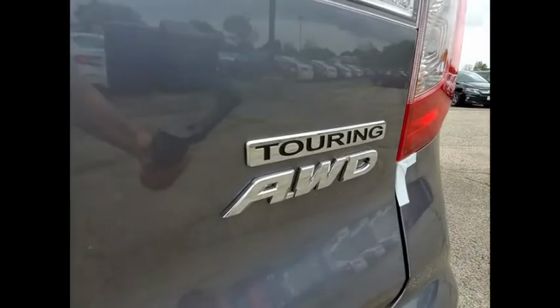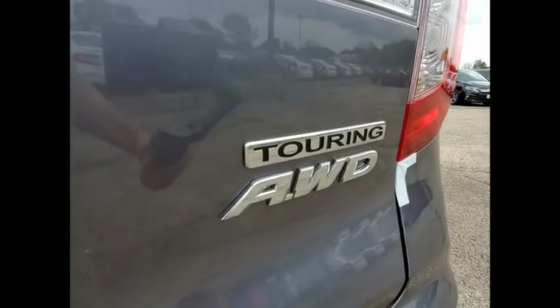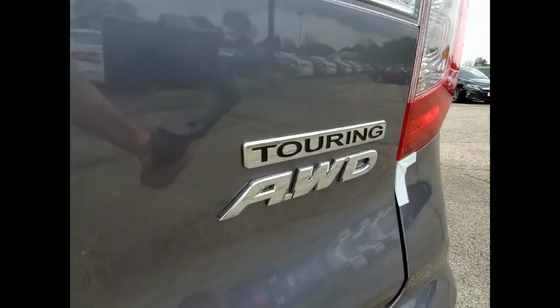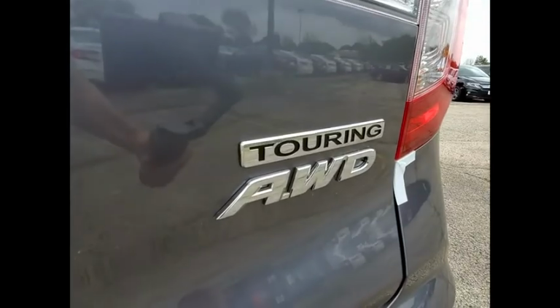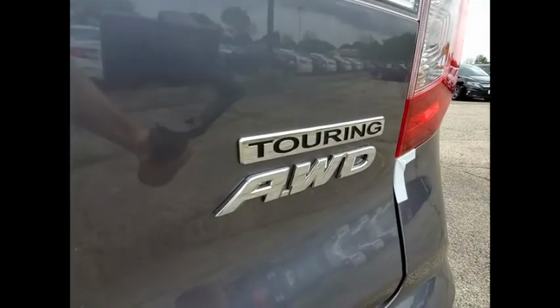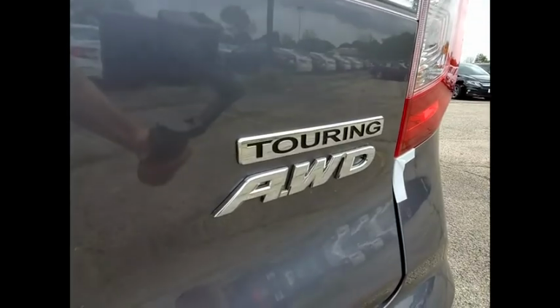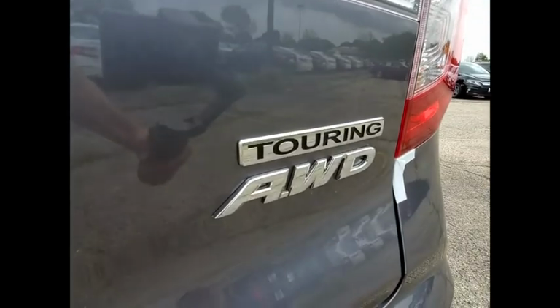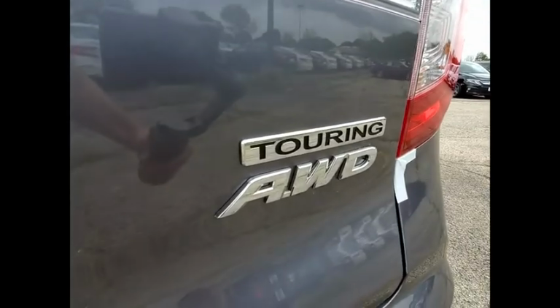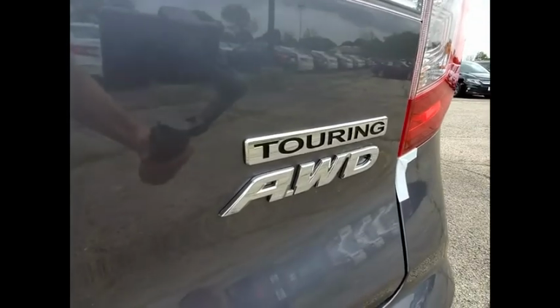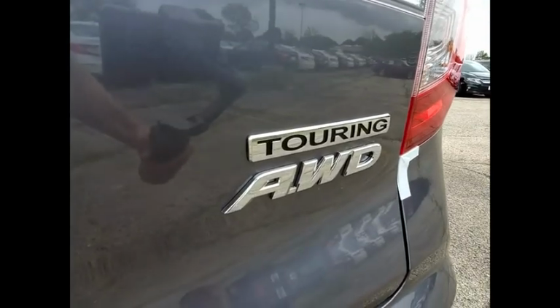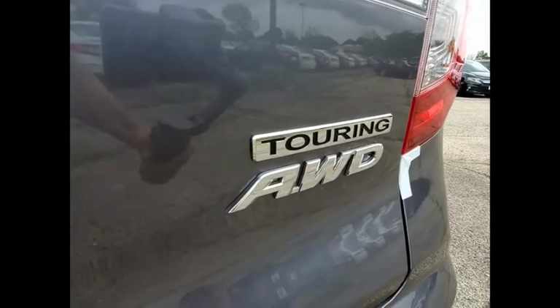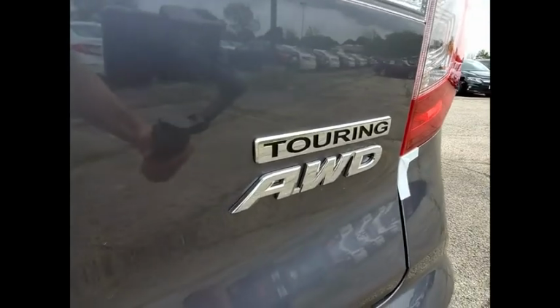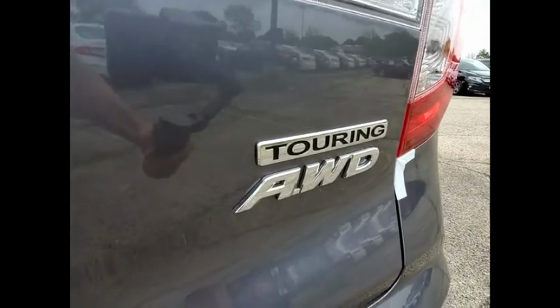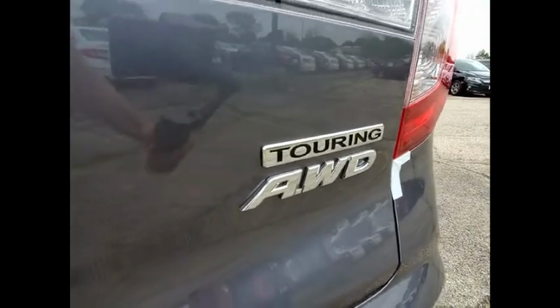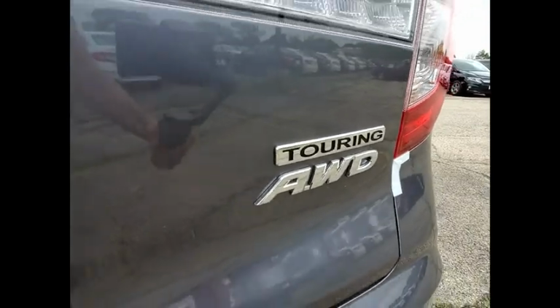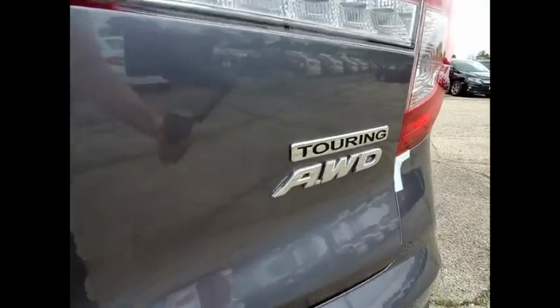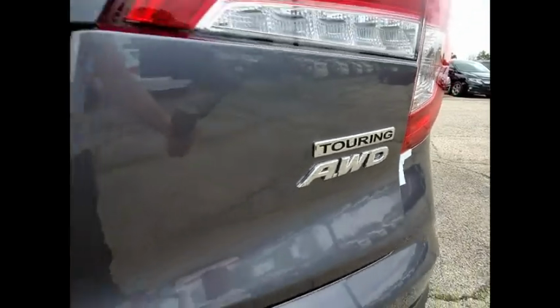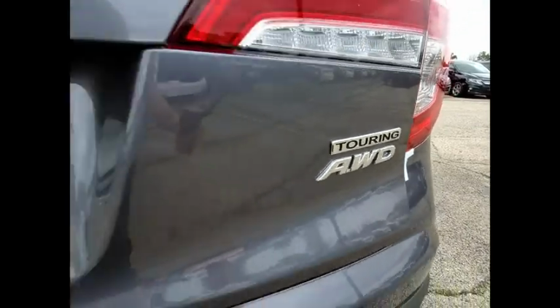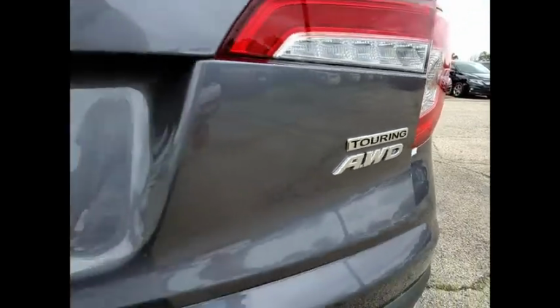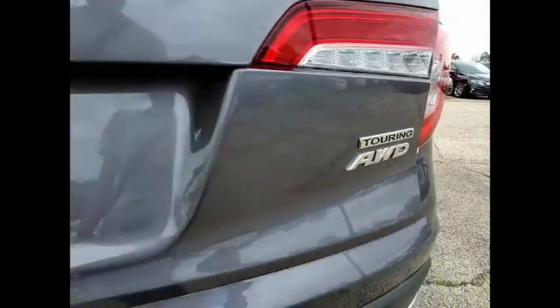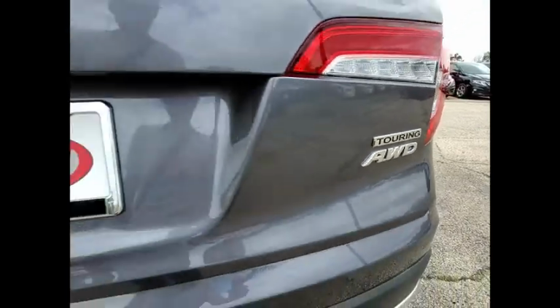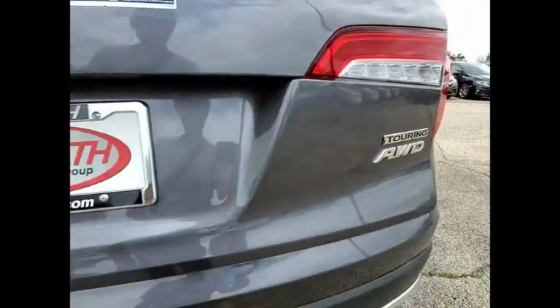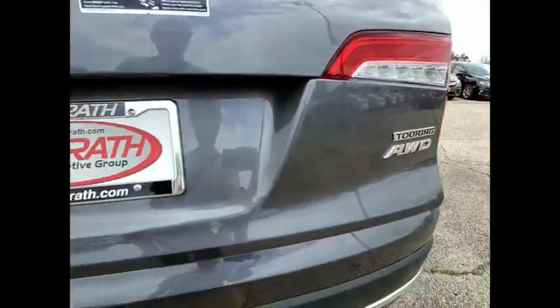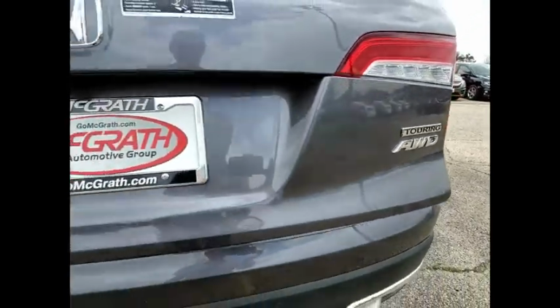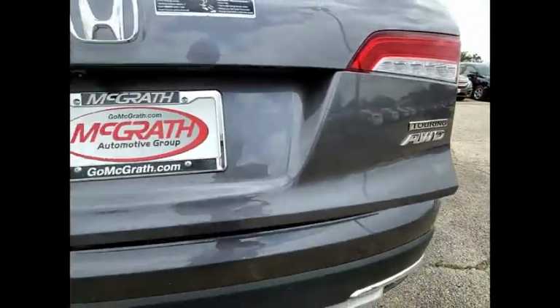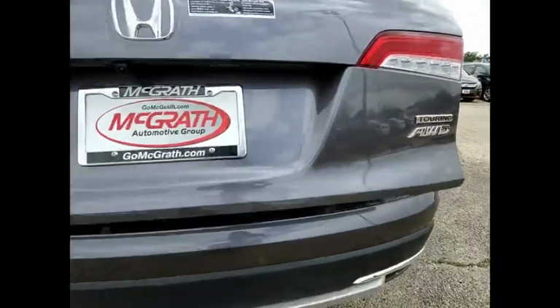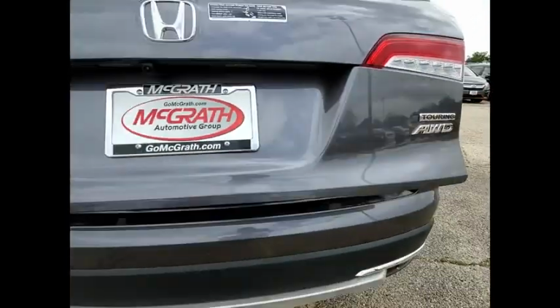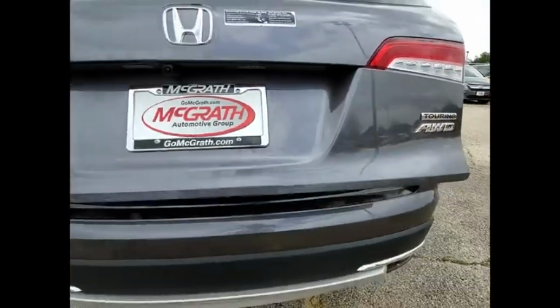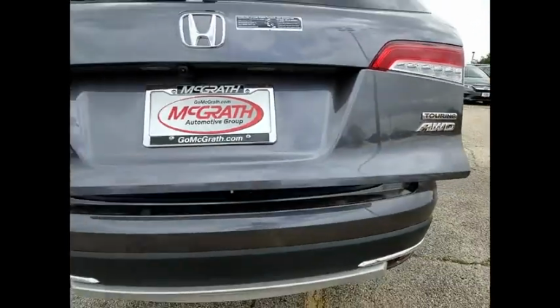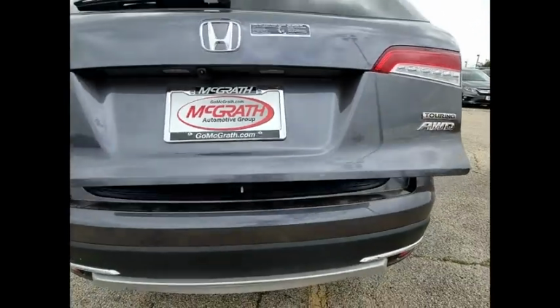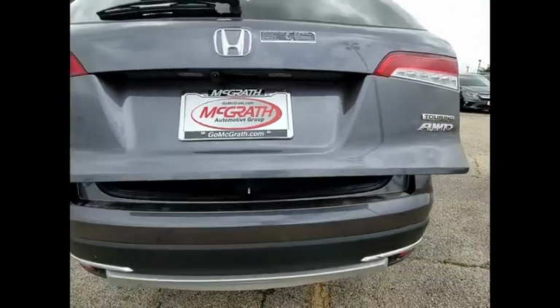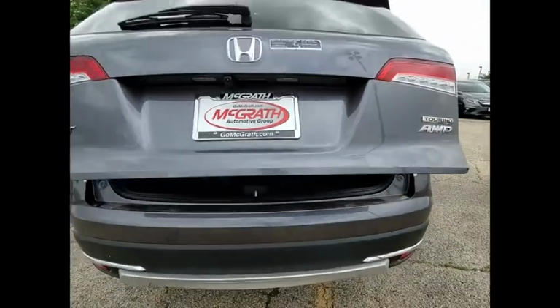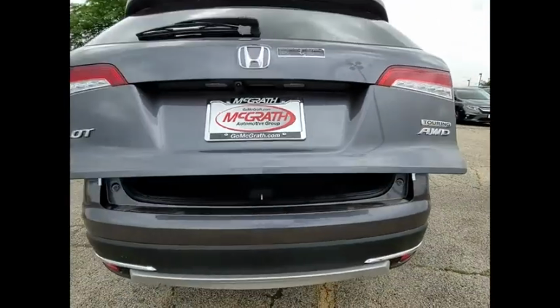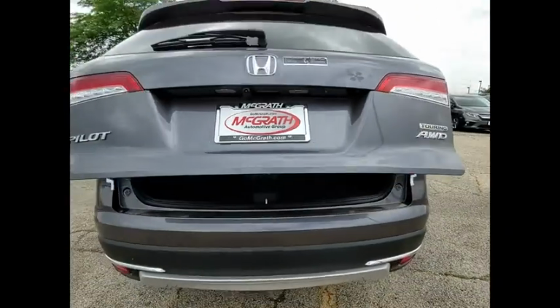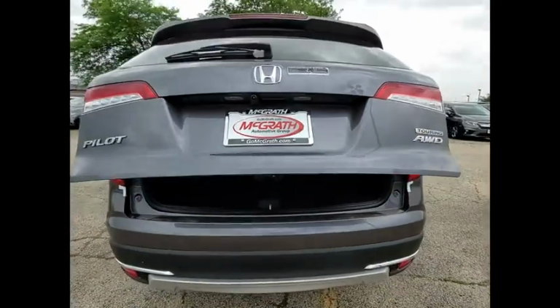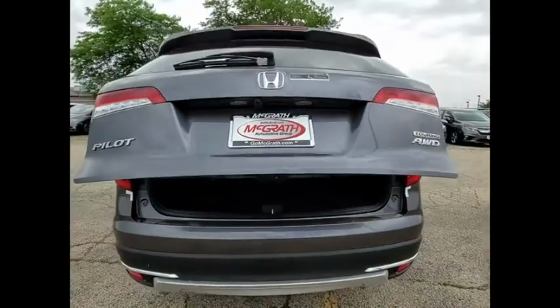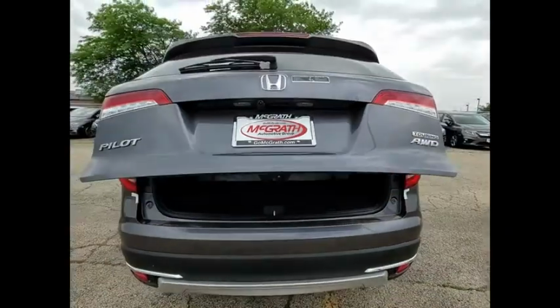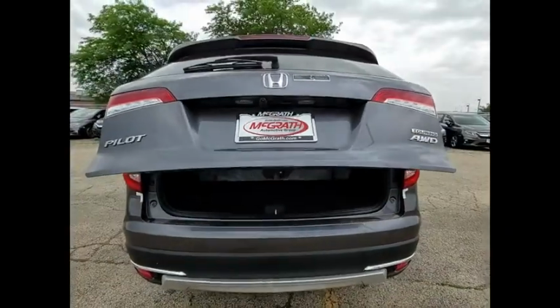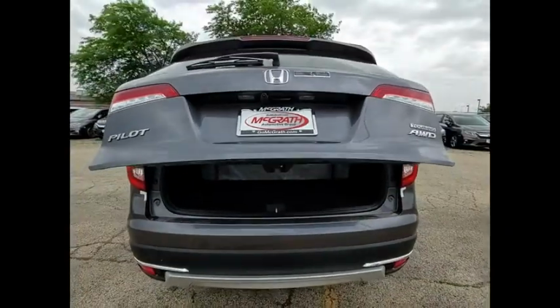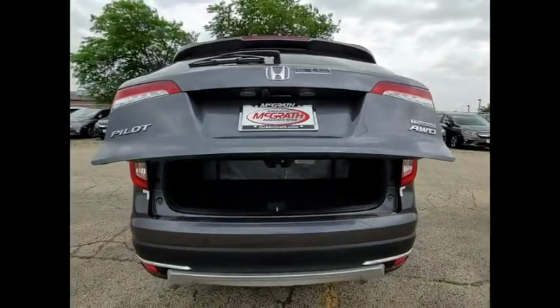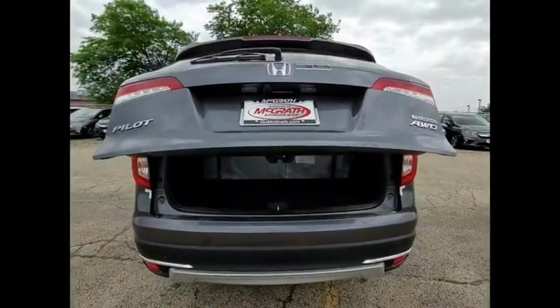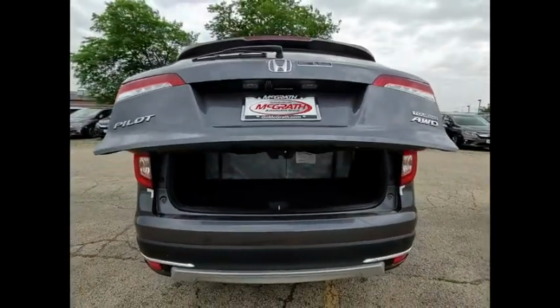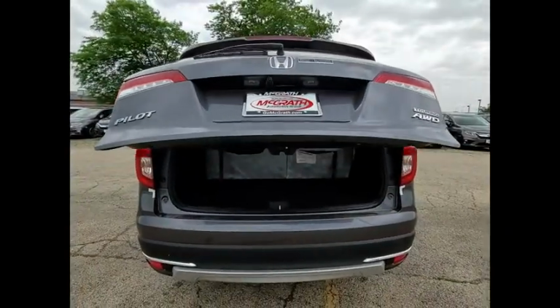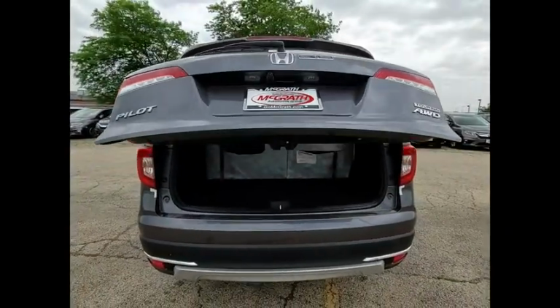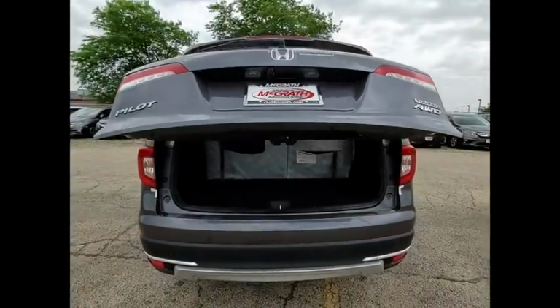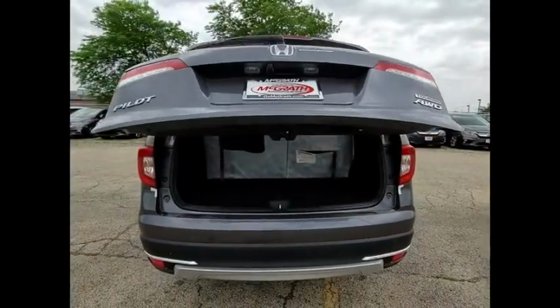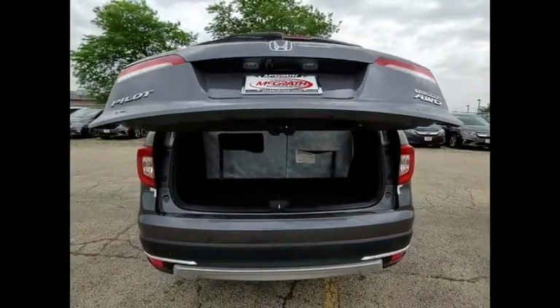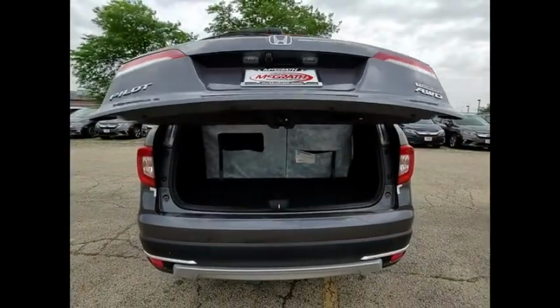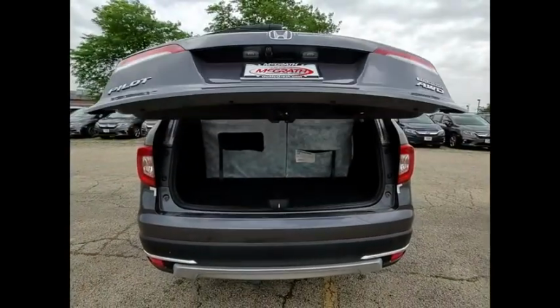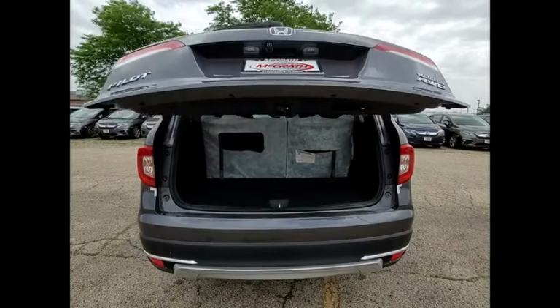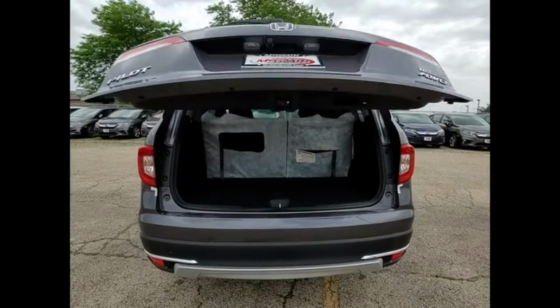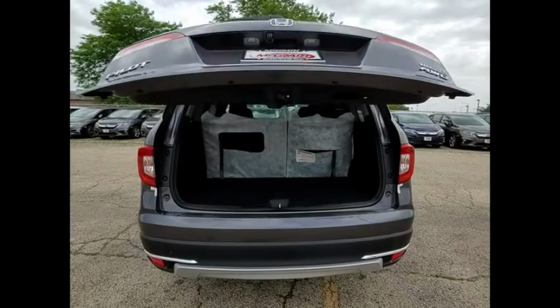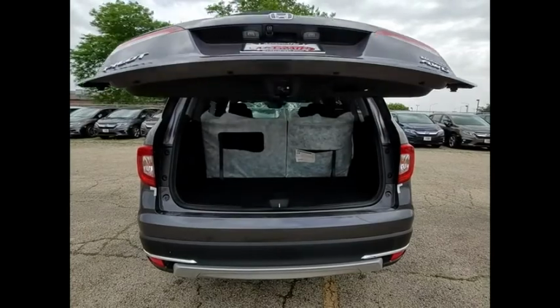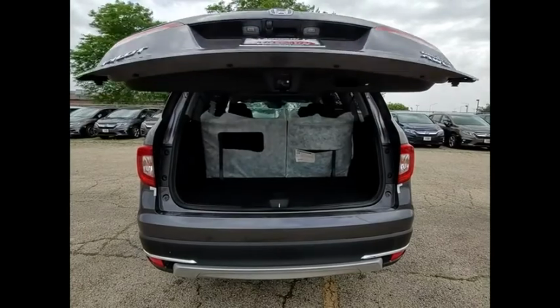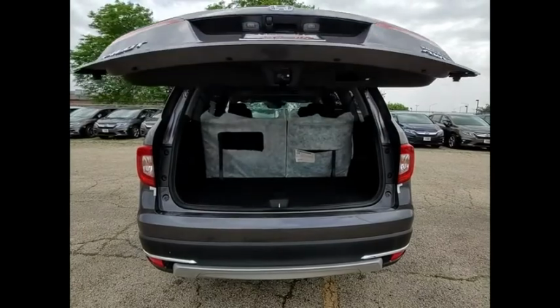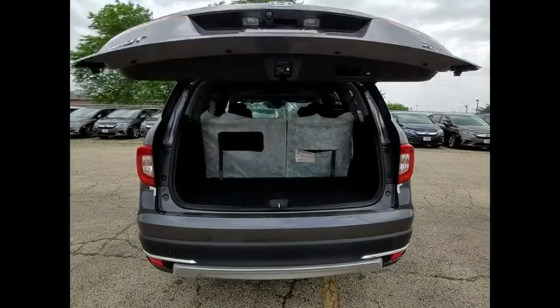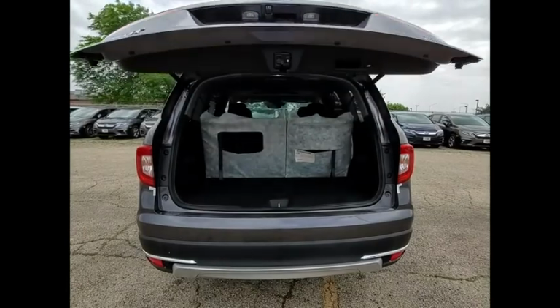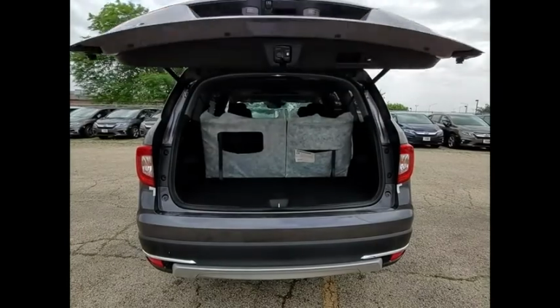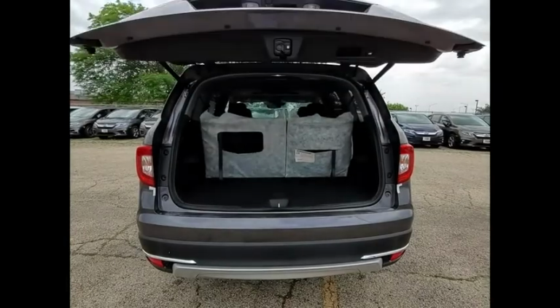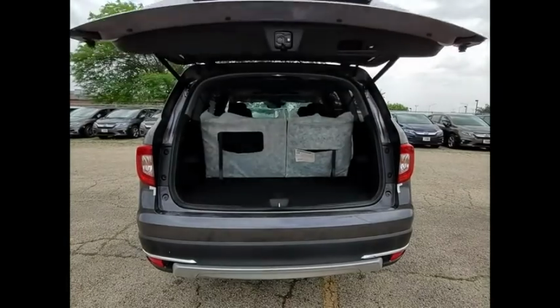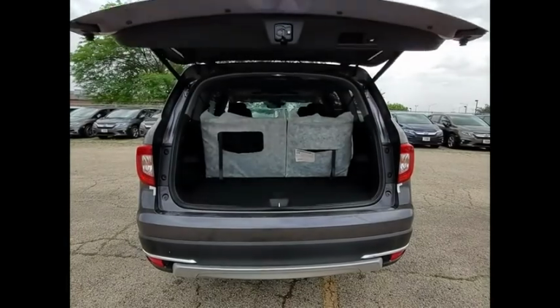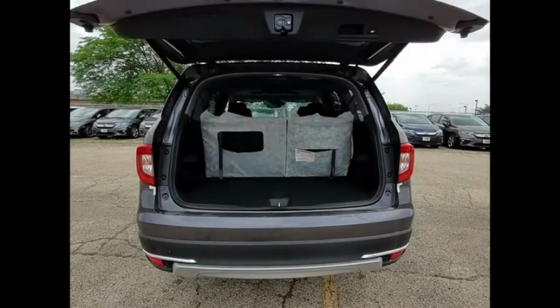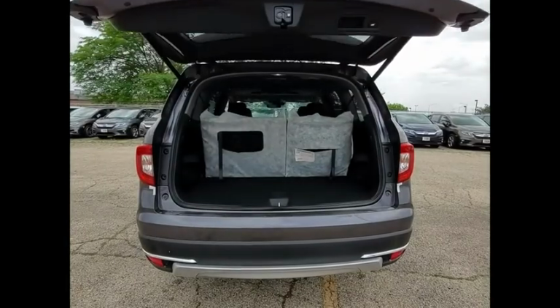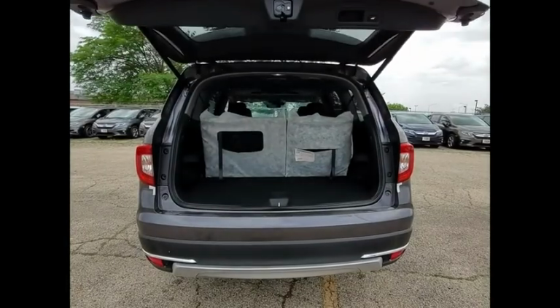Aluminum wheels, rear spoiler, remote engine start, power lift gate, brake assist, traction control.